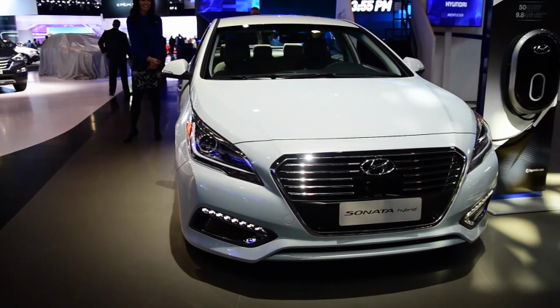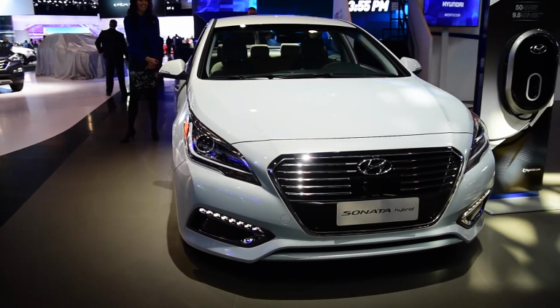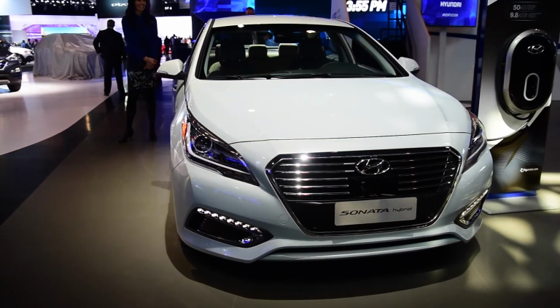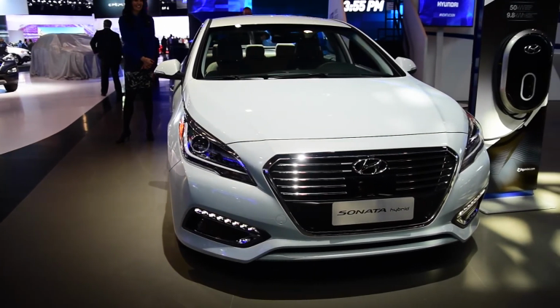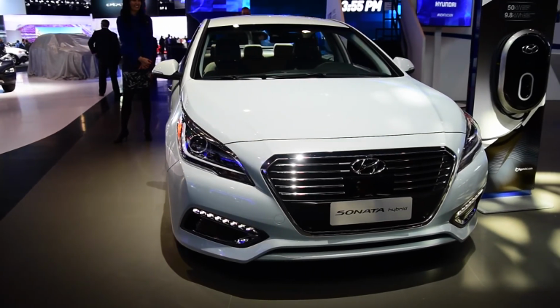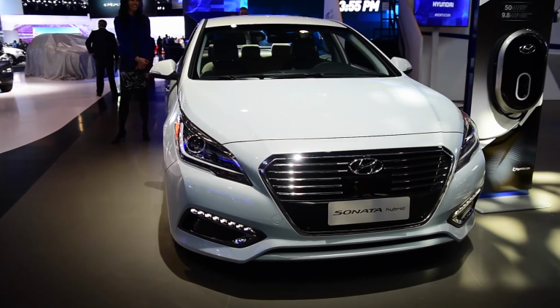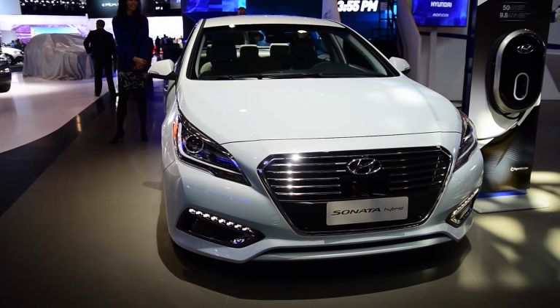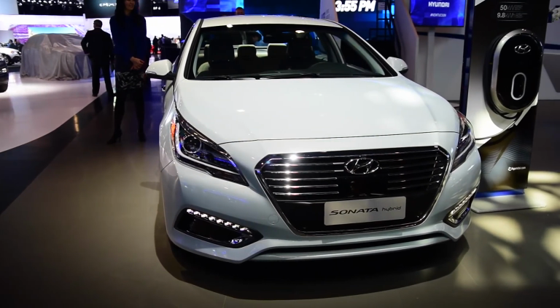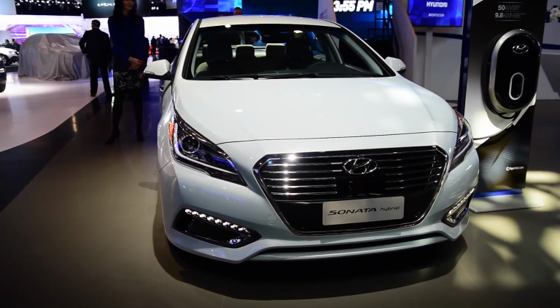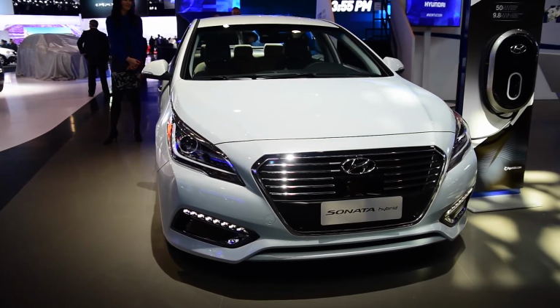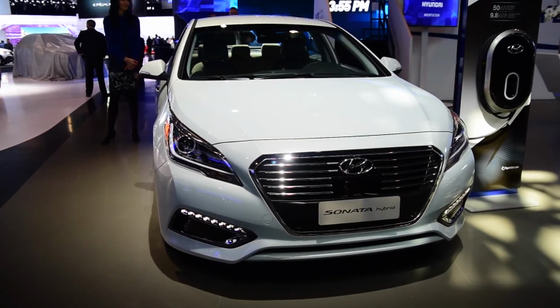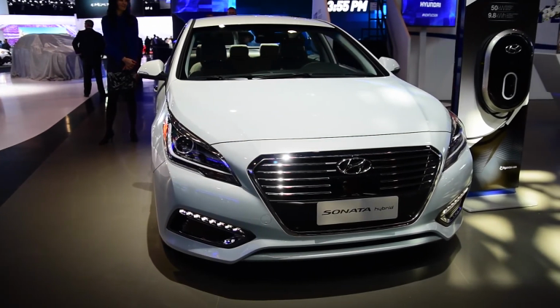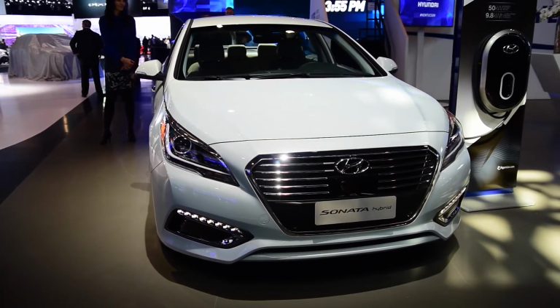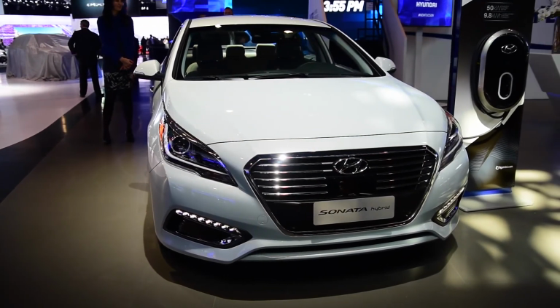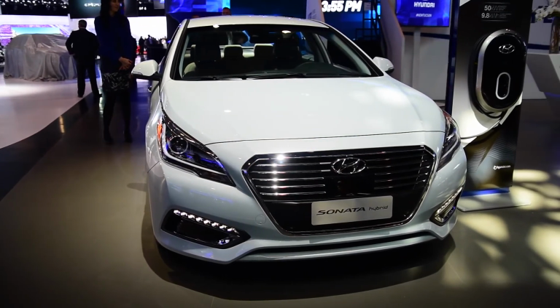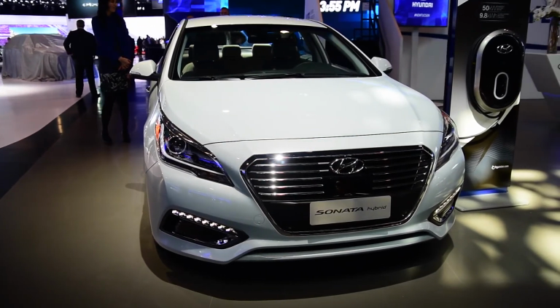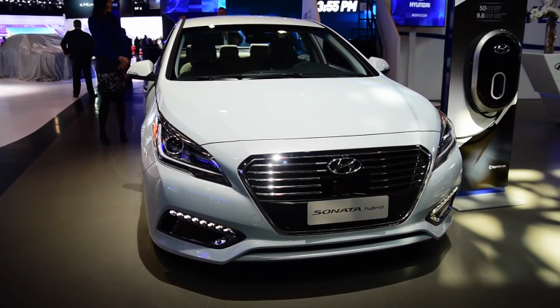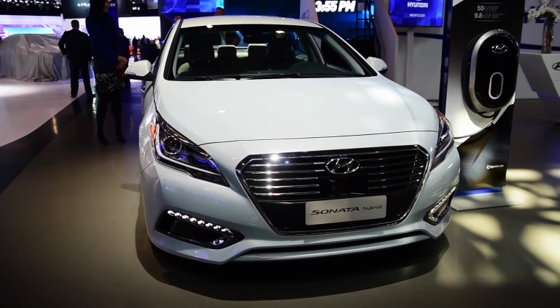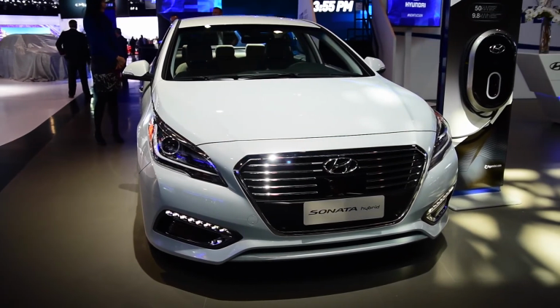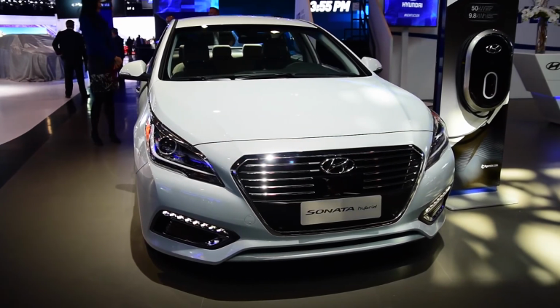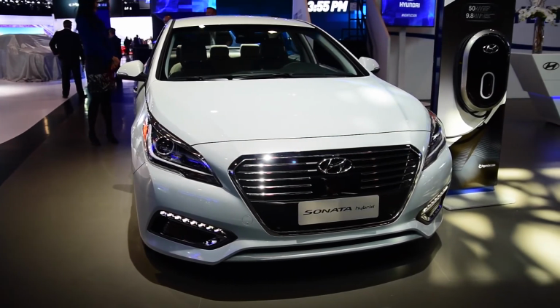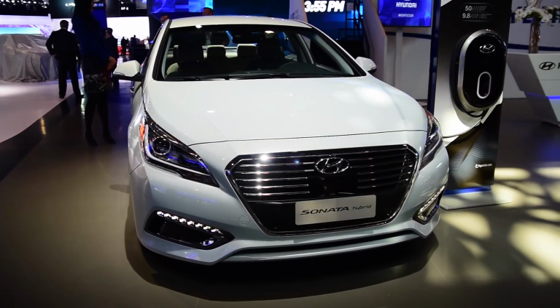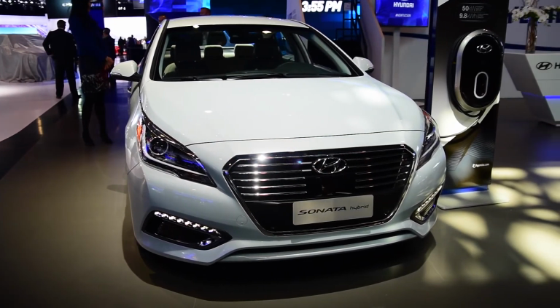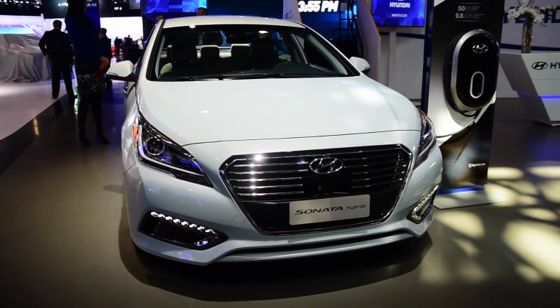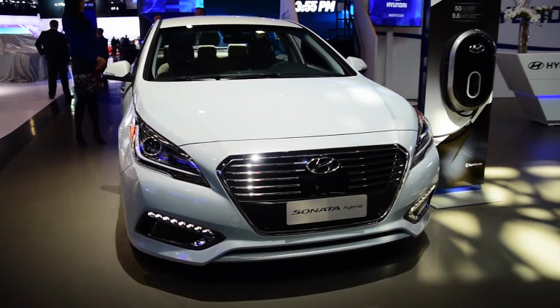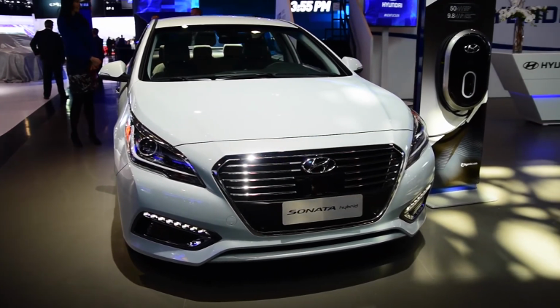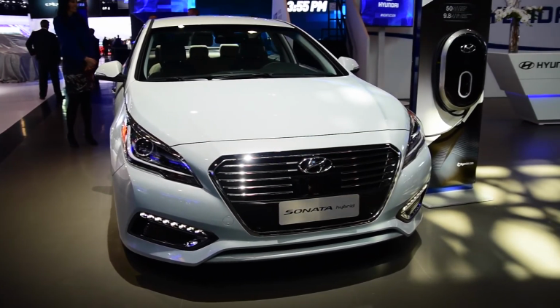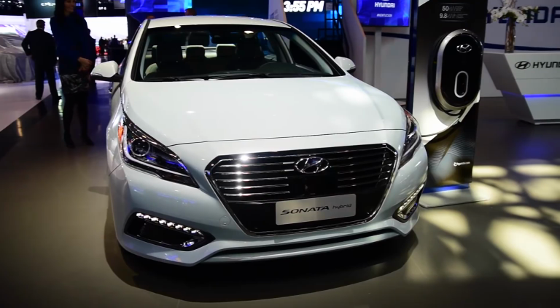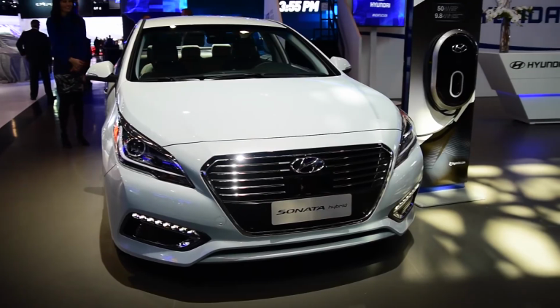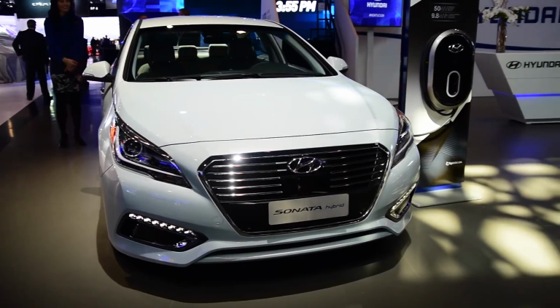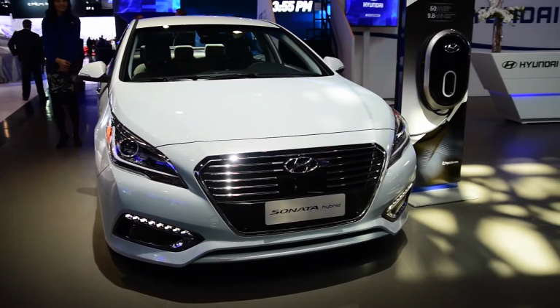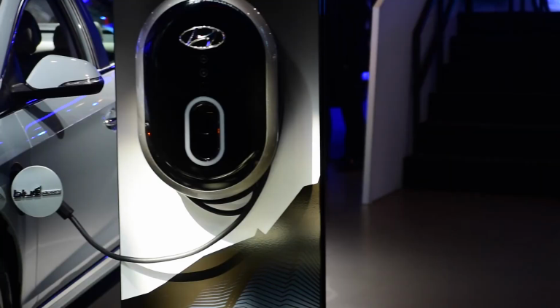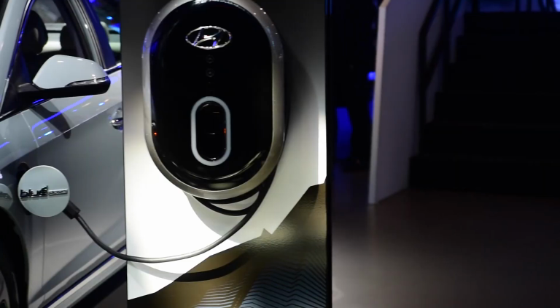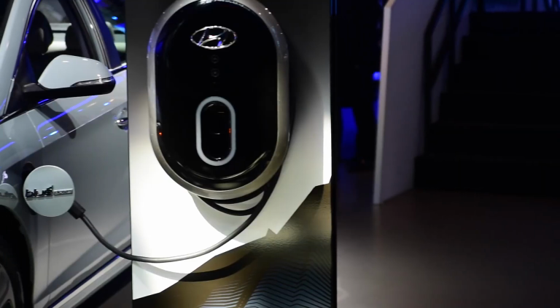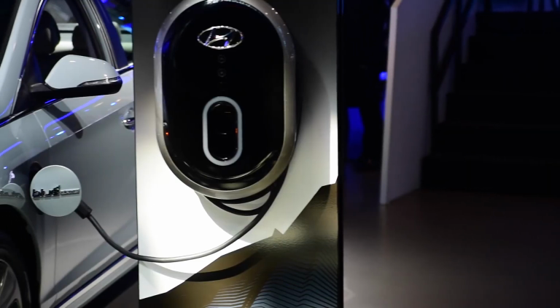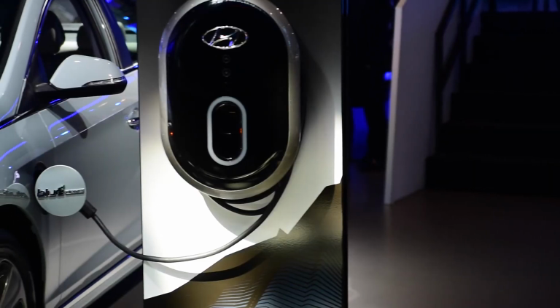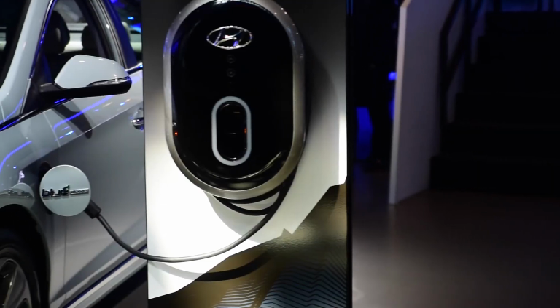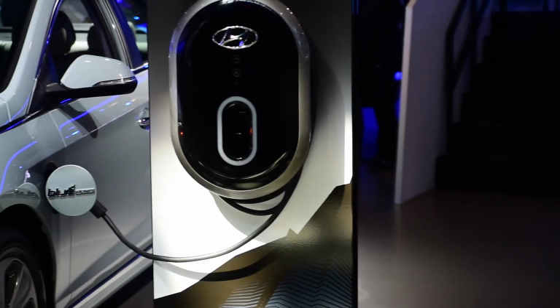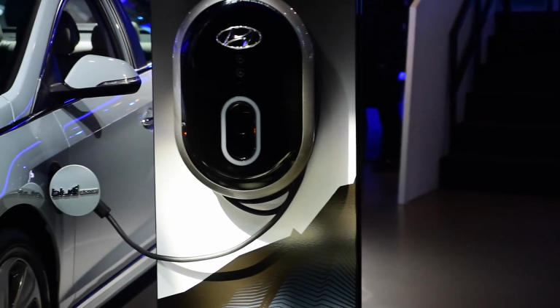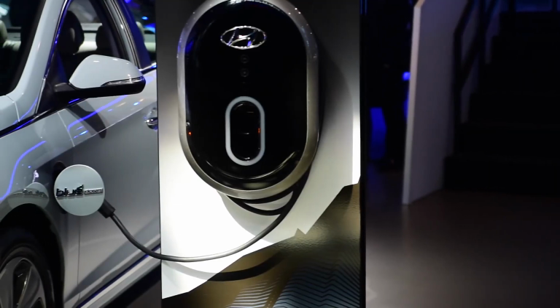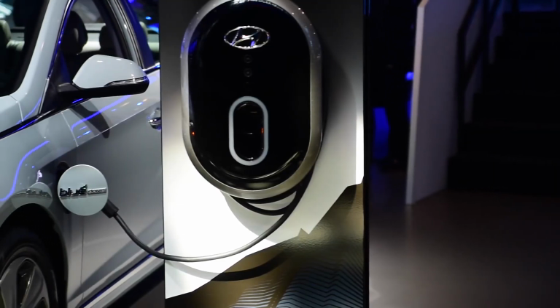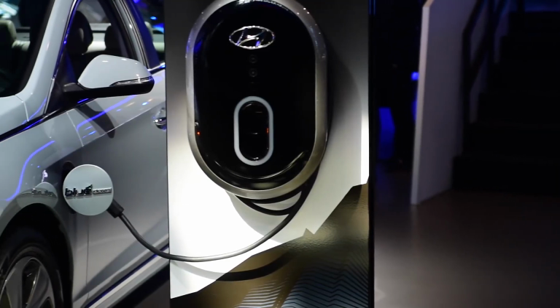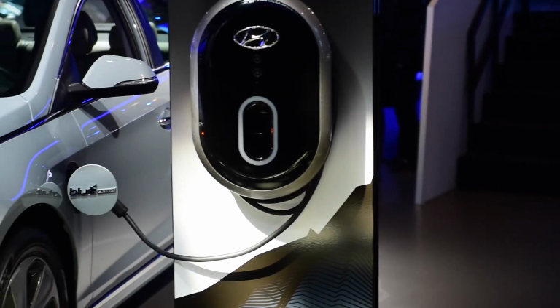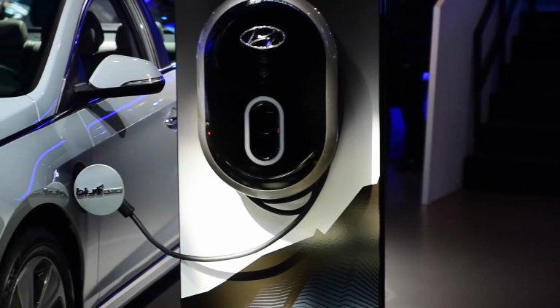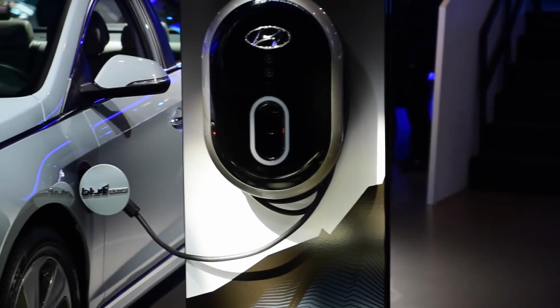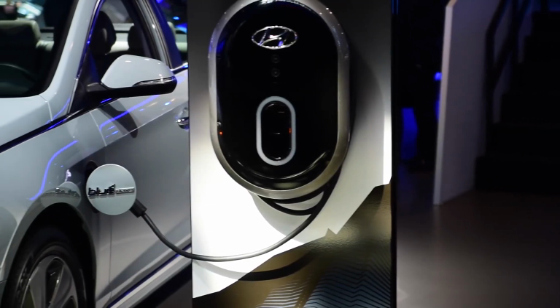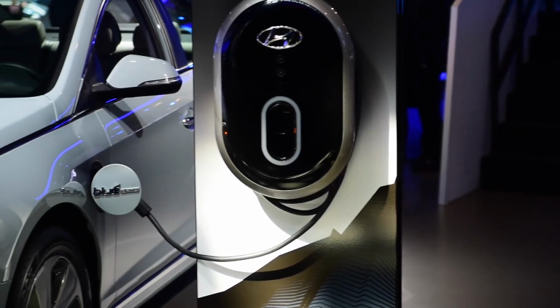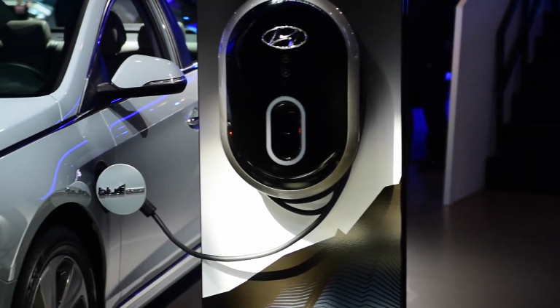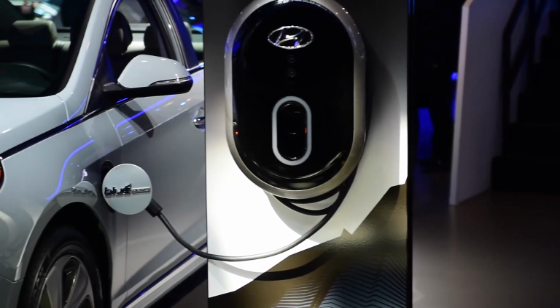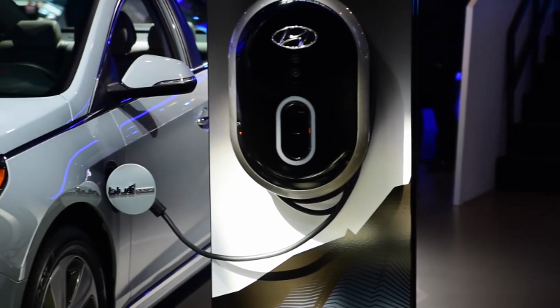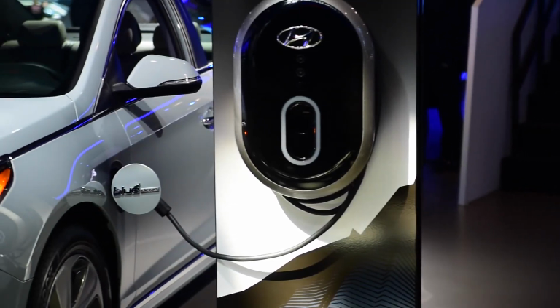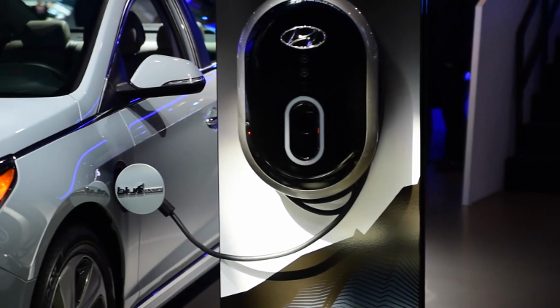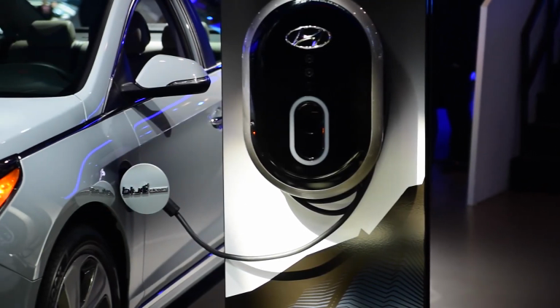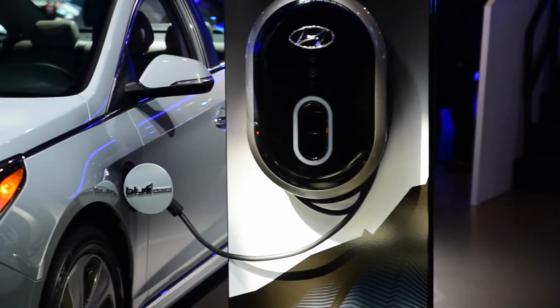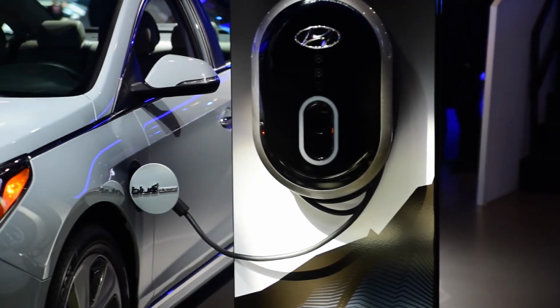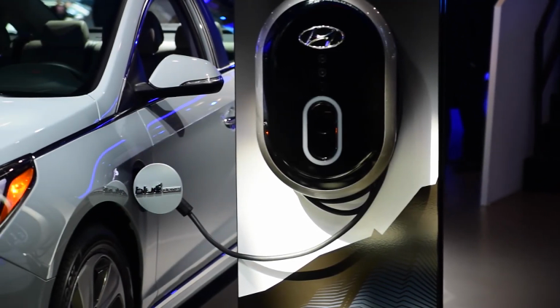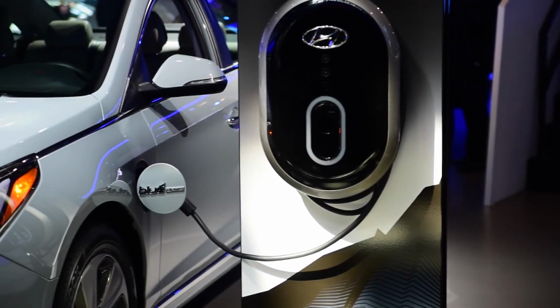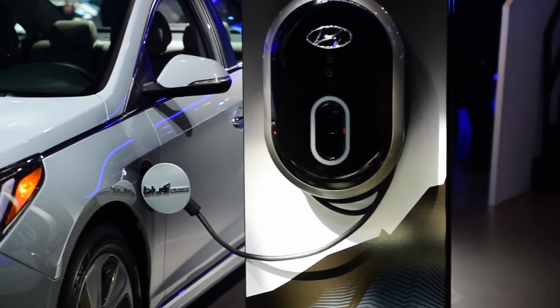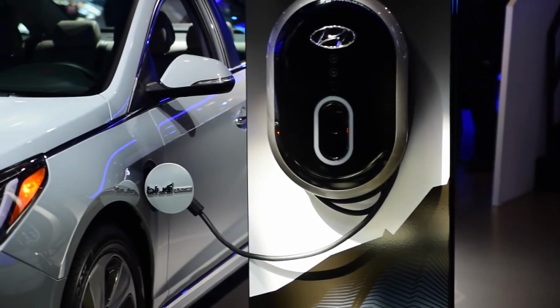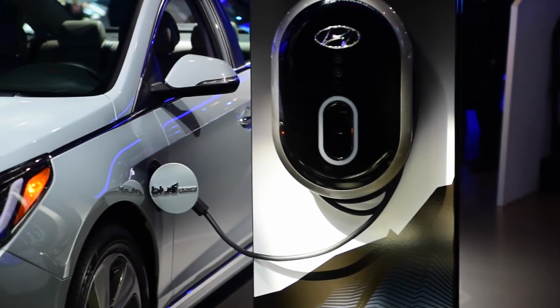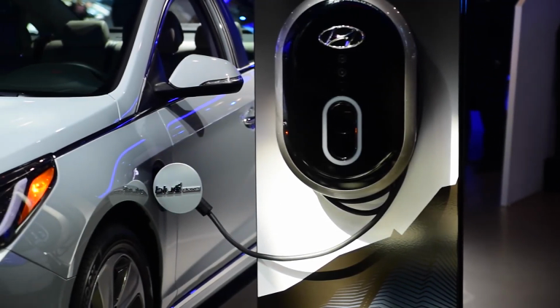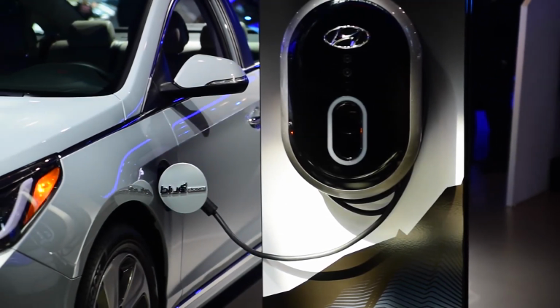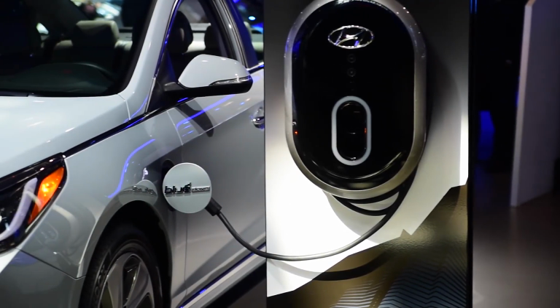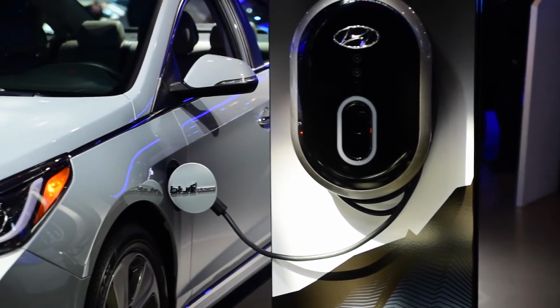Seen behind me here is the all-new Sonata hybrid plug-in, with a non-plug-in option also being available for this vehicle.